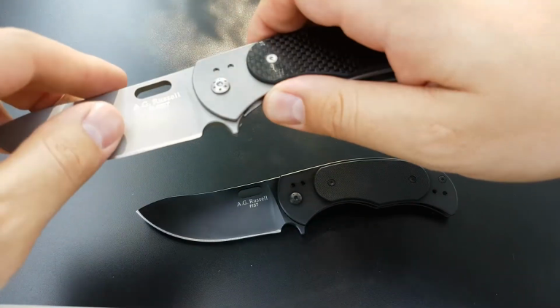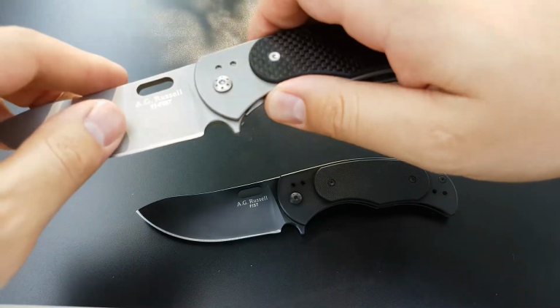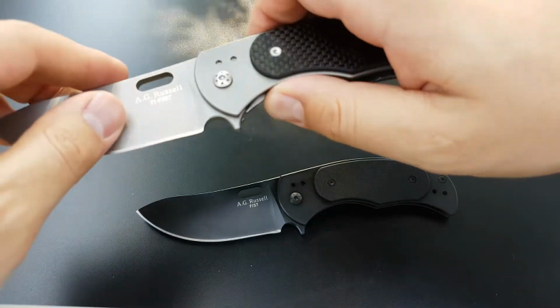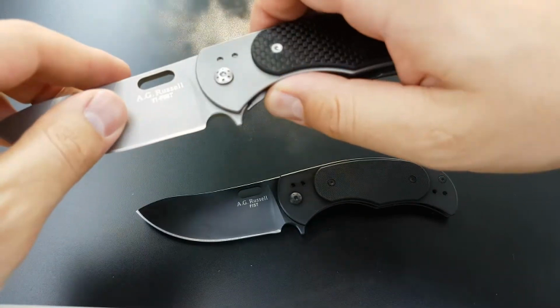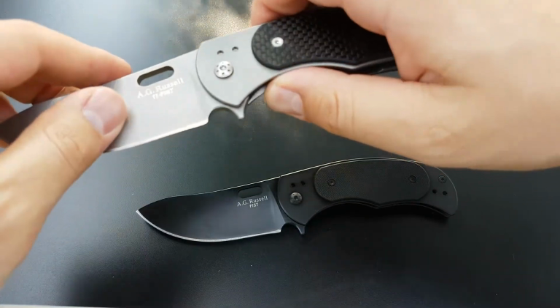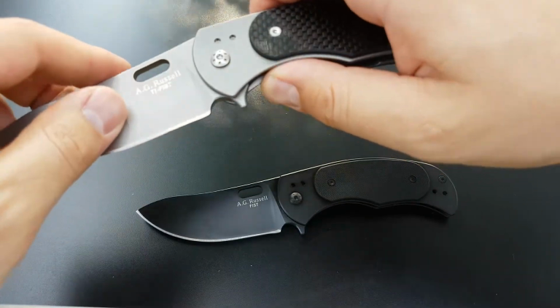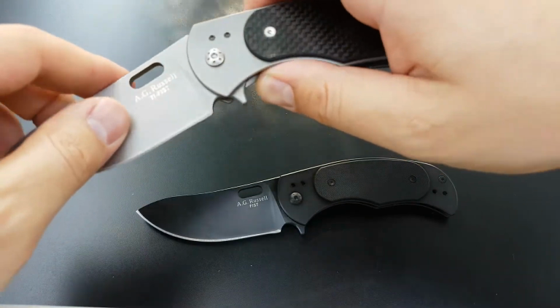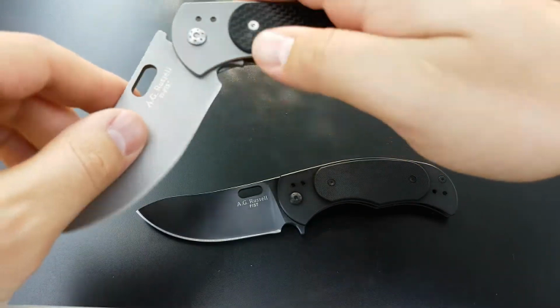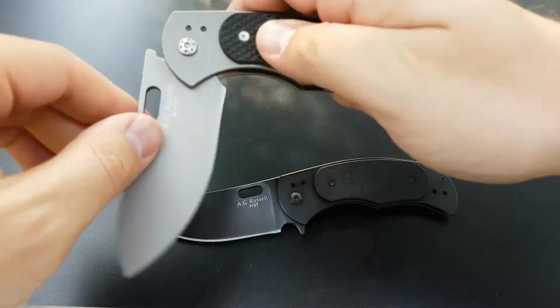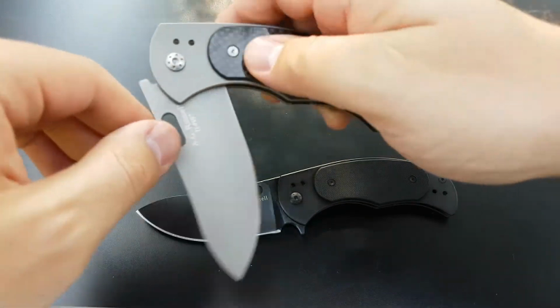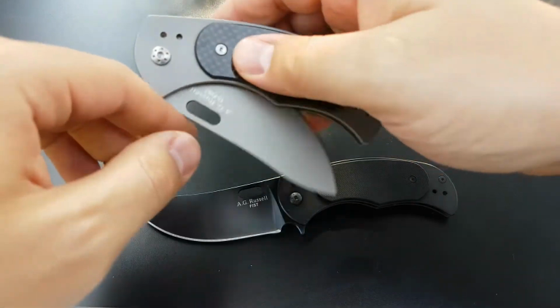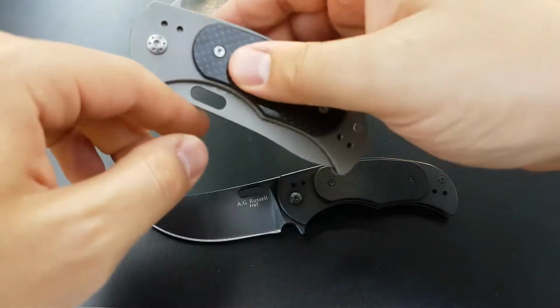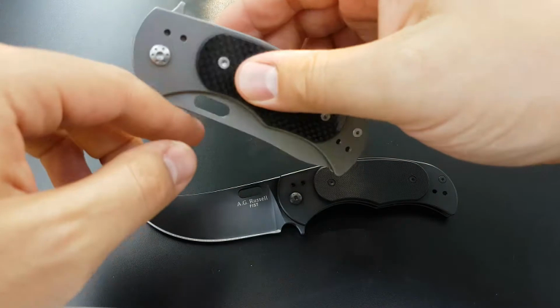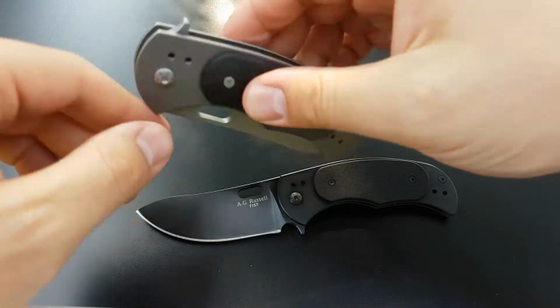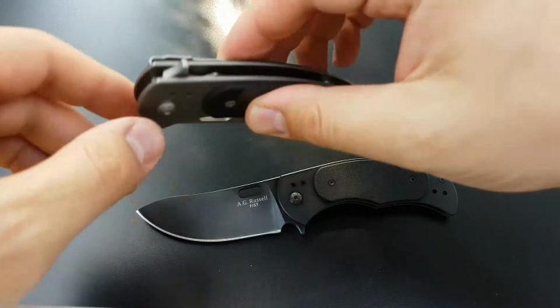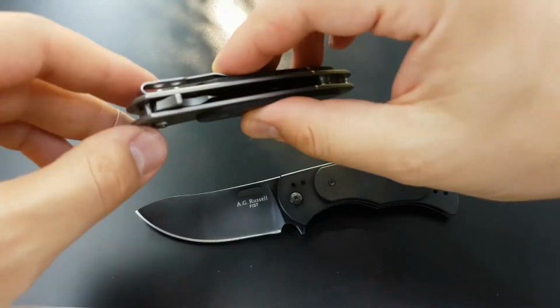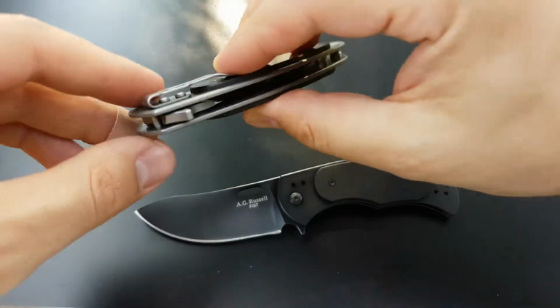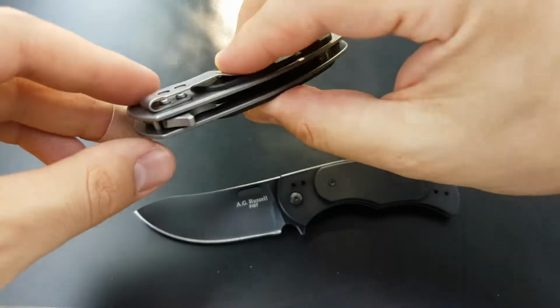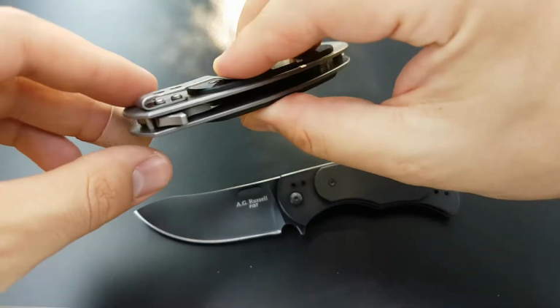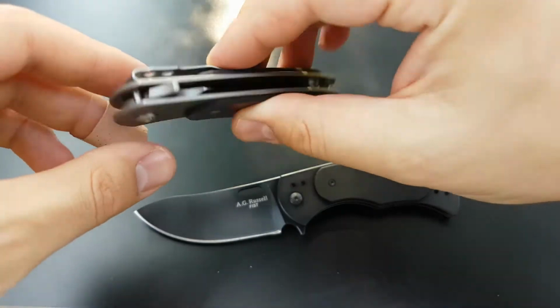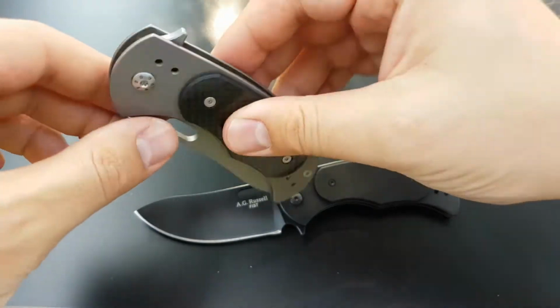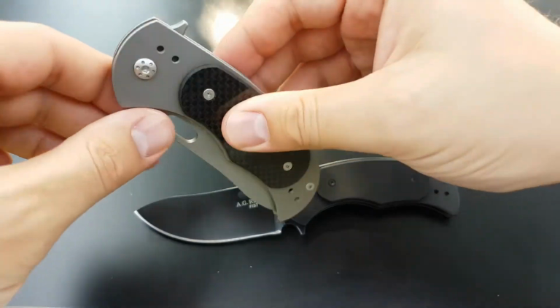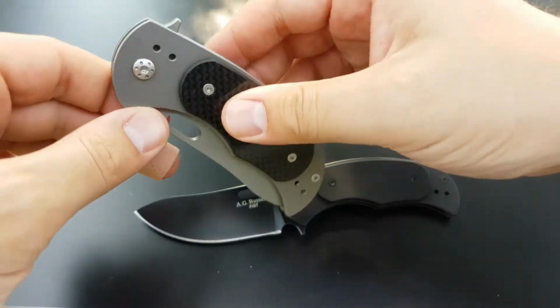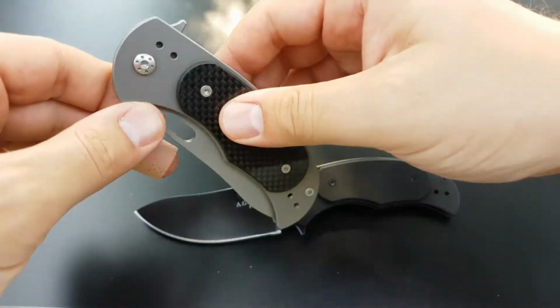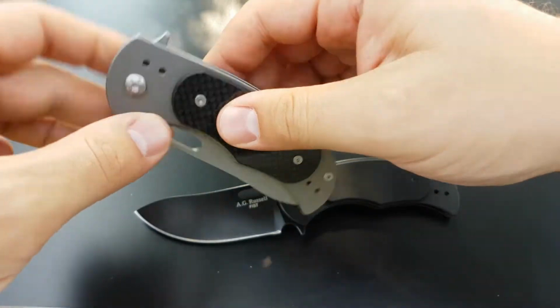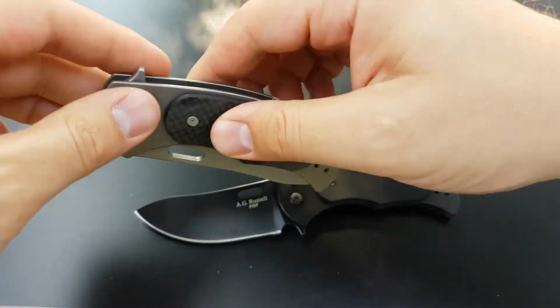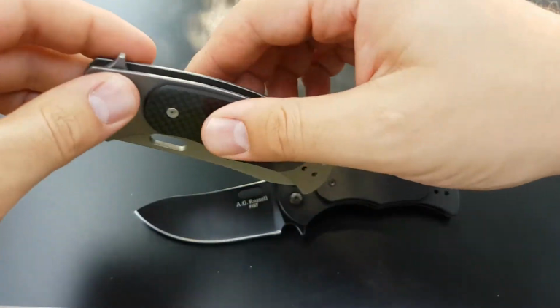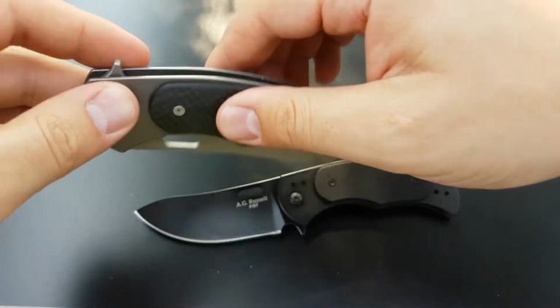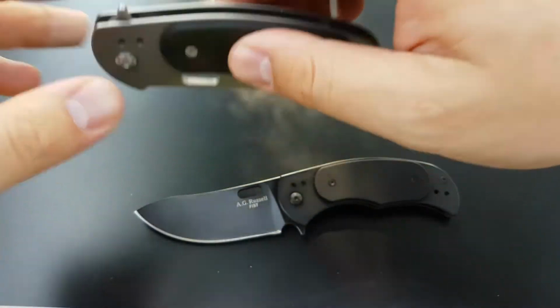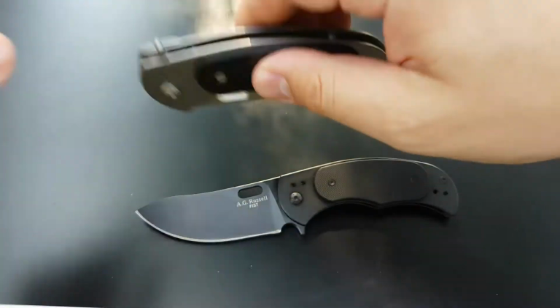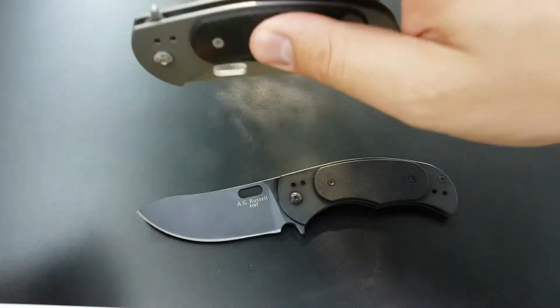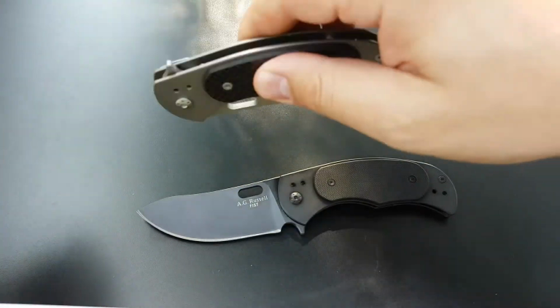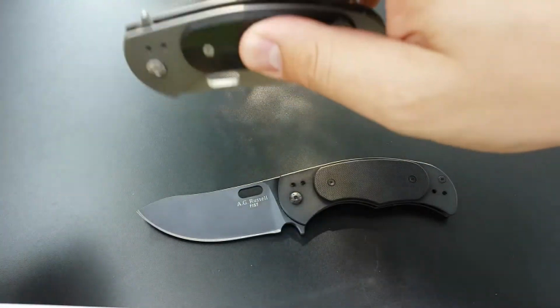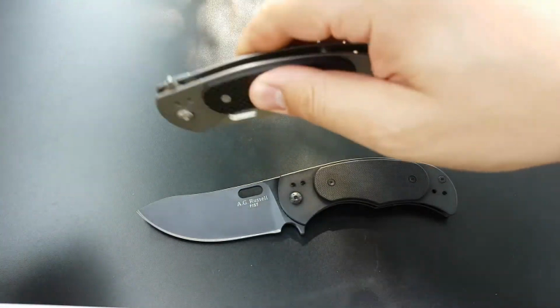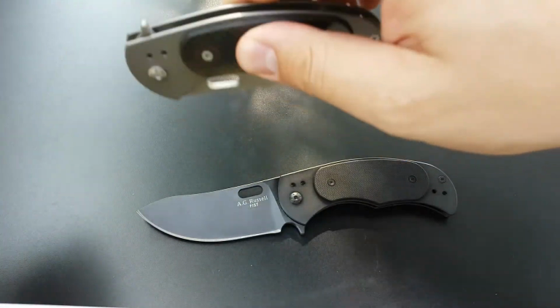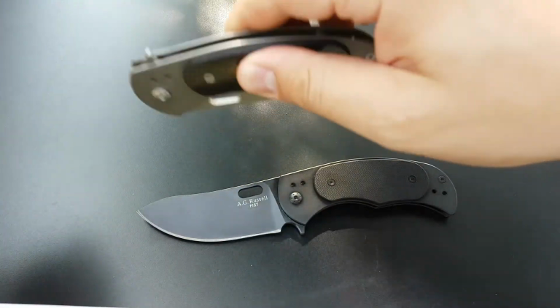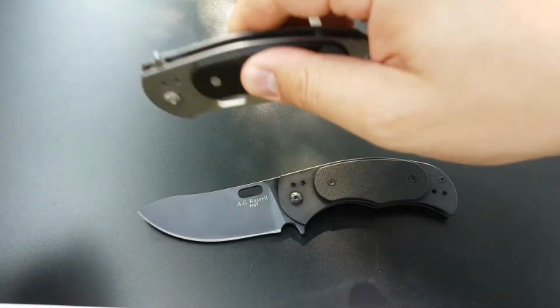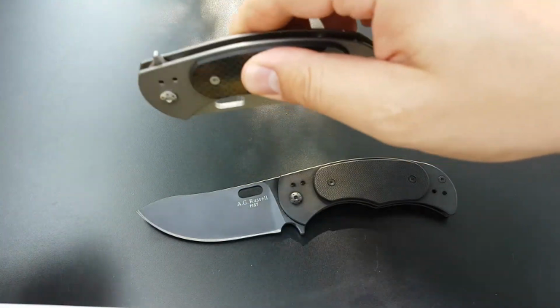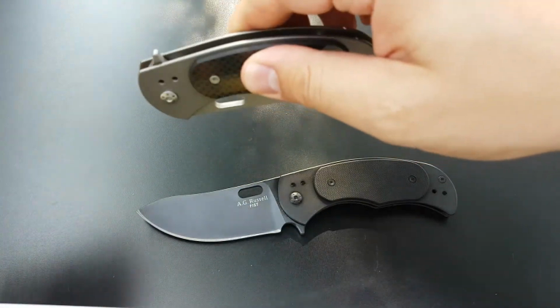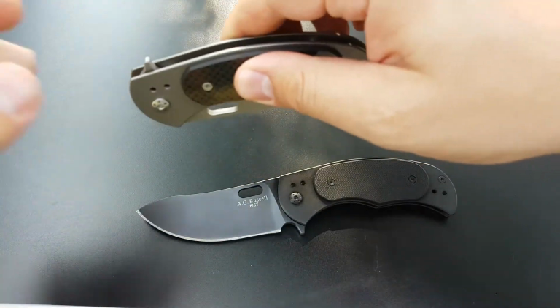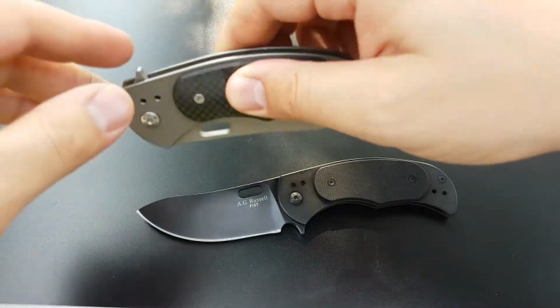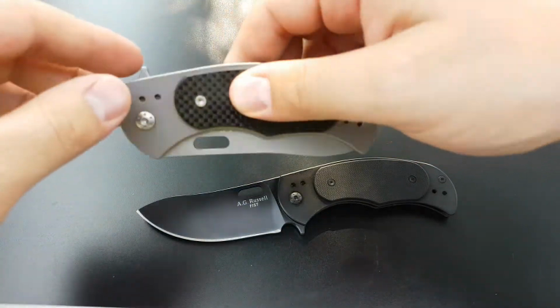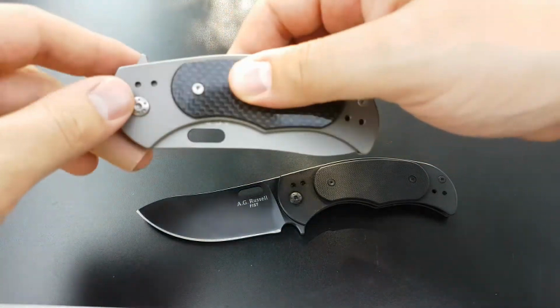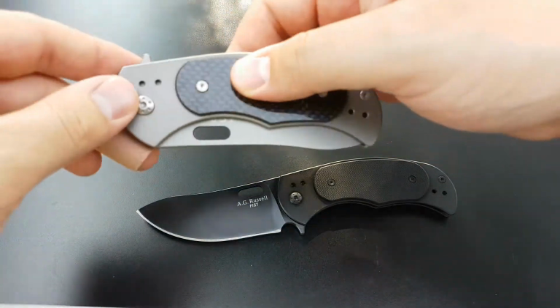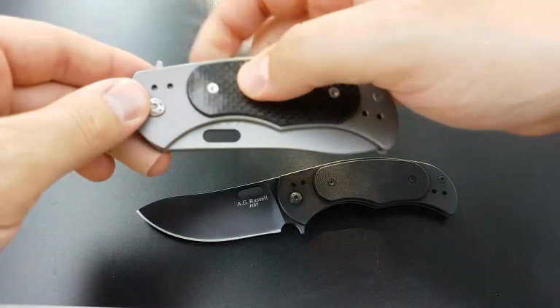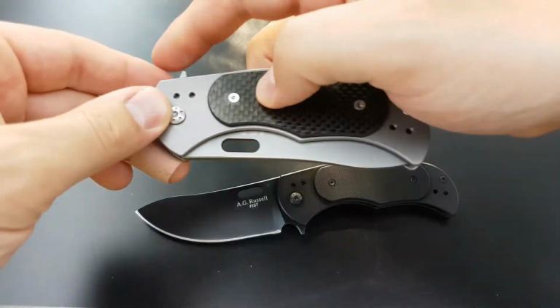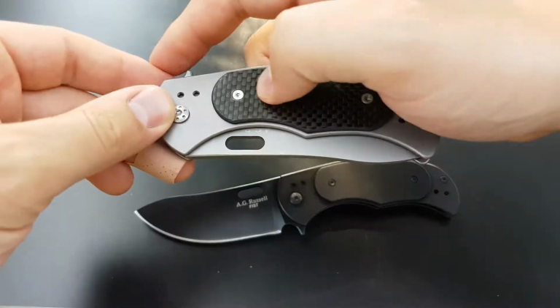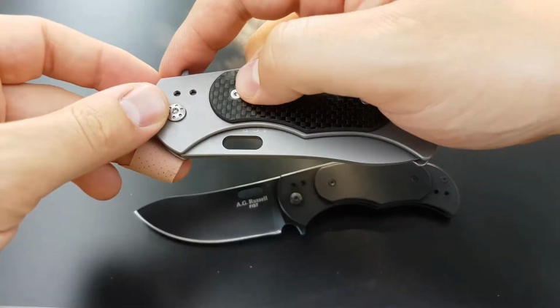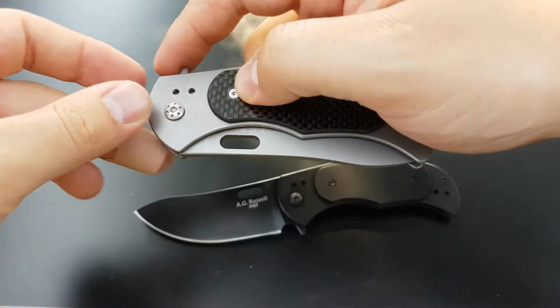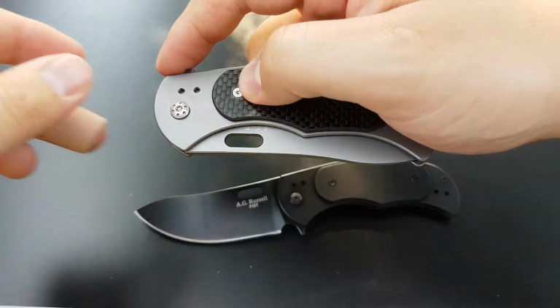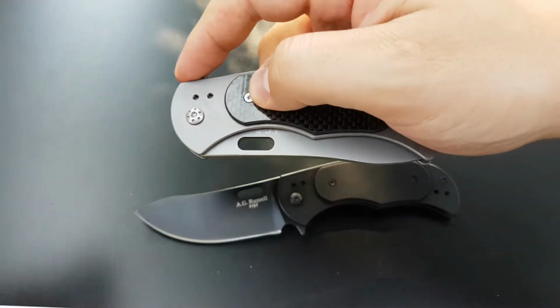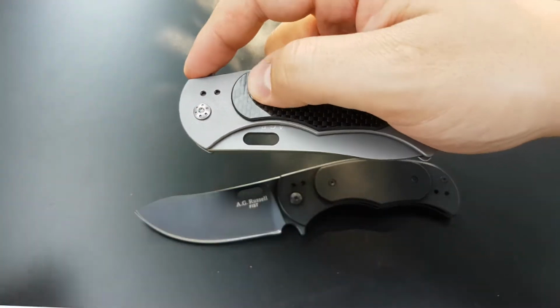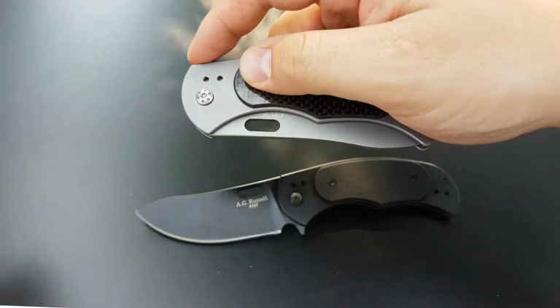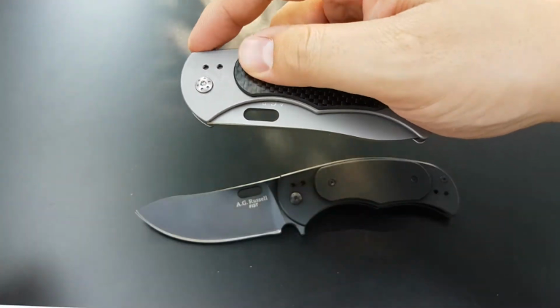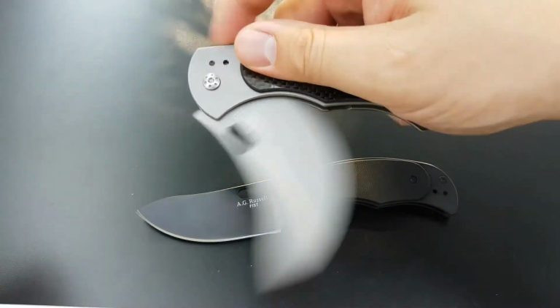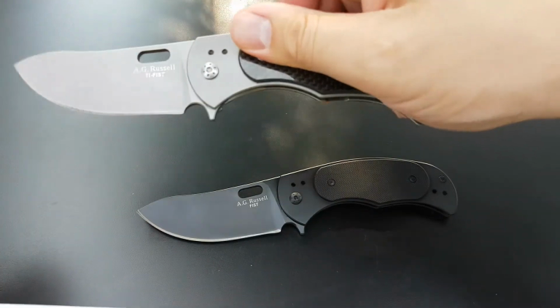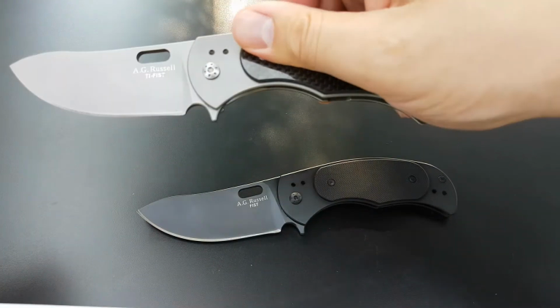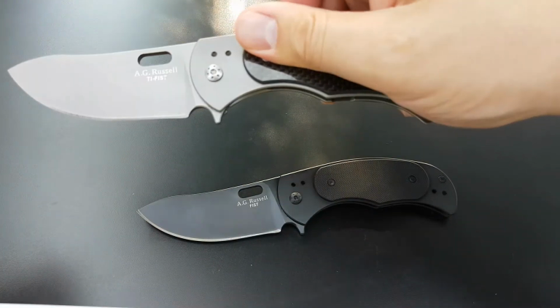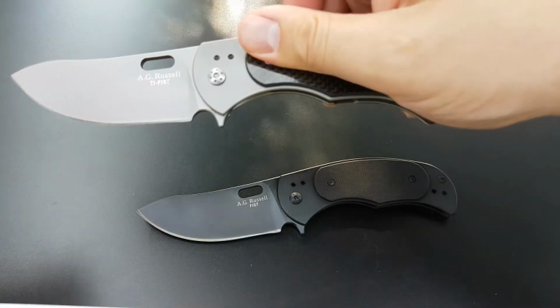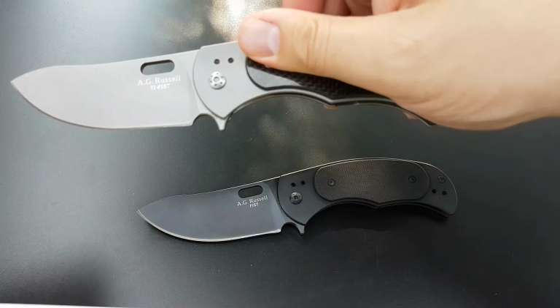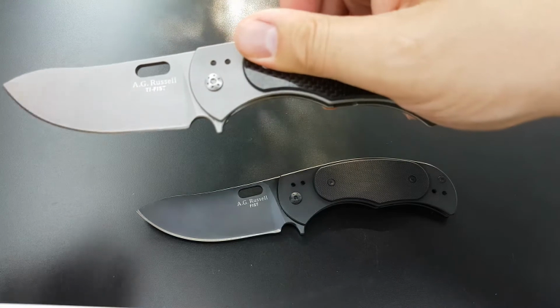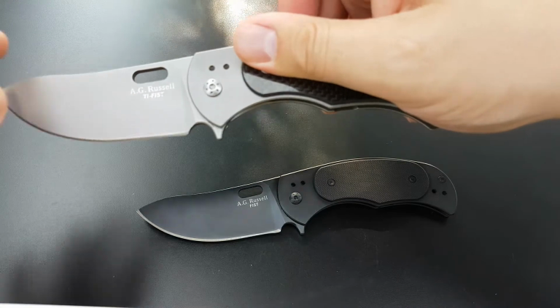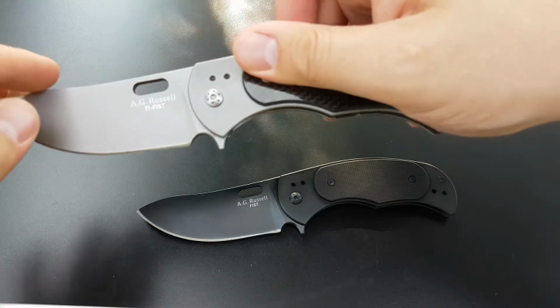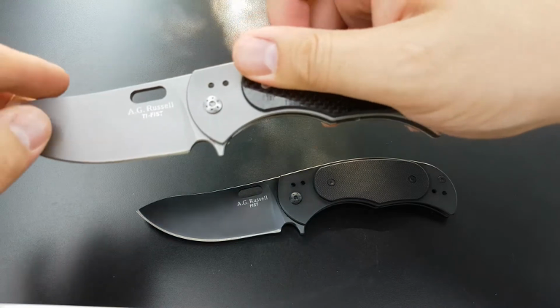They both have ball bearing retention so it's not going to just fall open on you, but when you have enough force it will flick open.